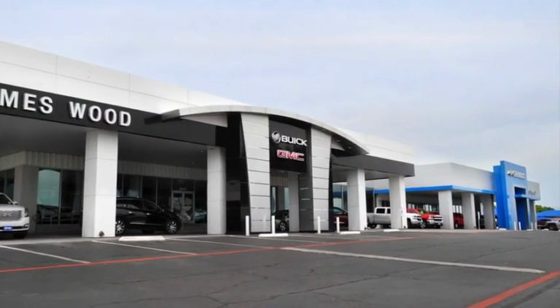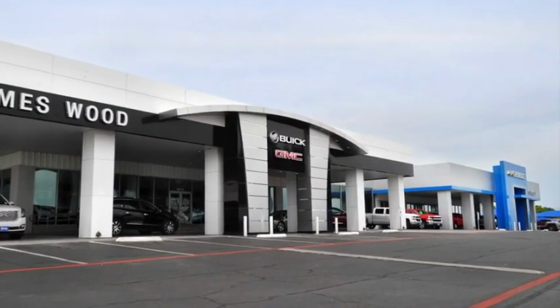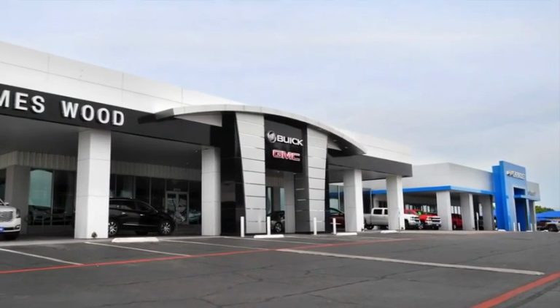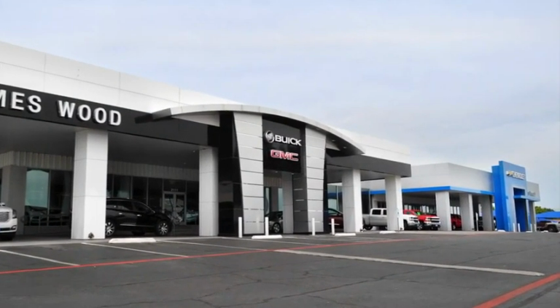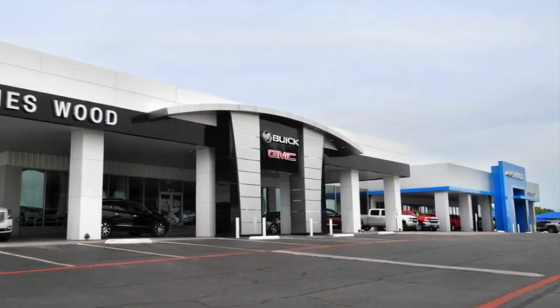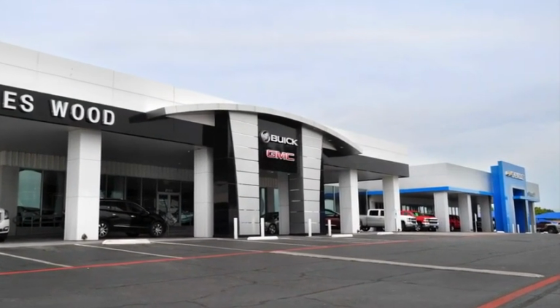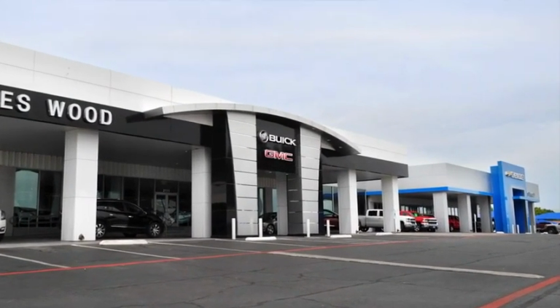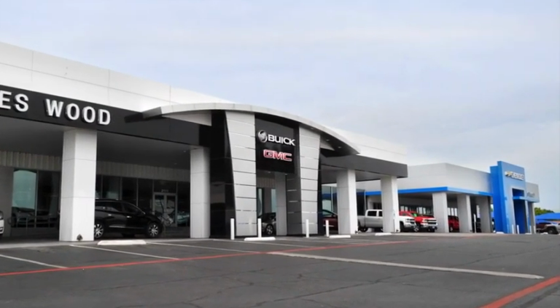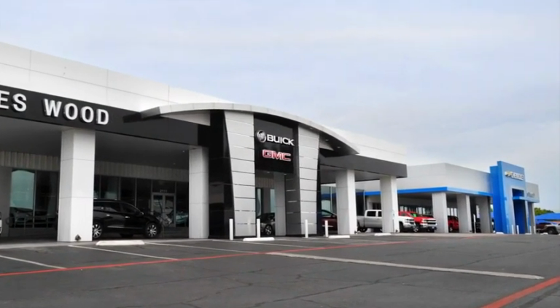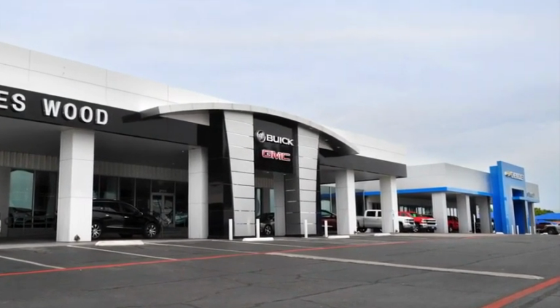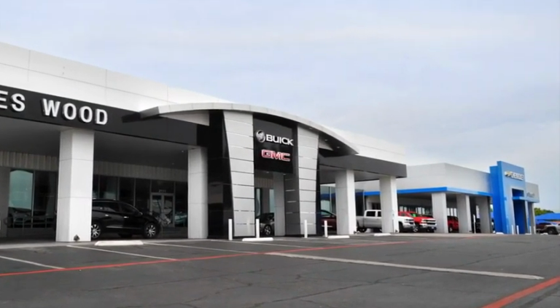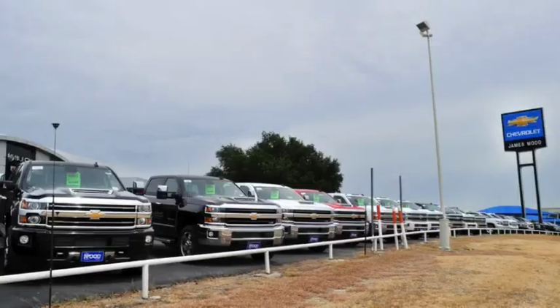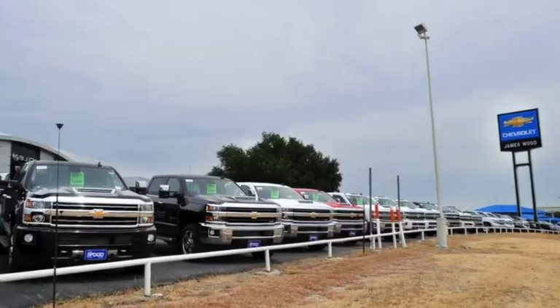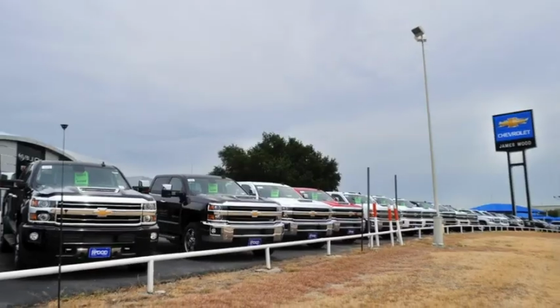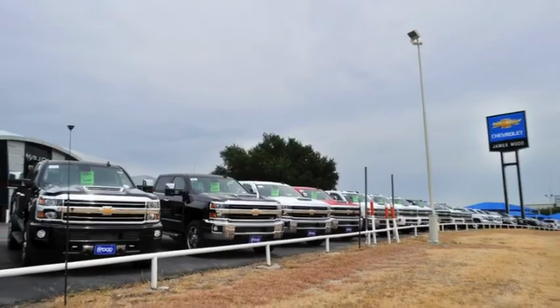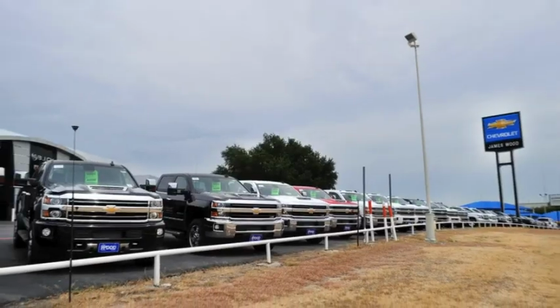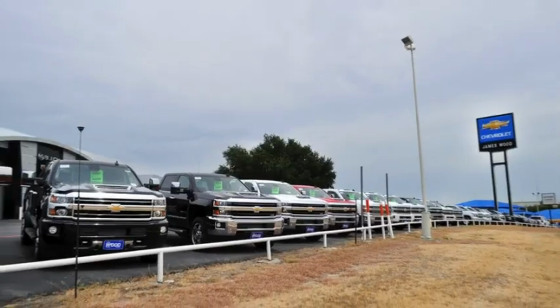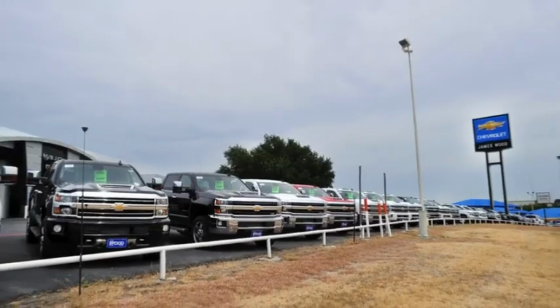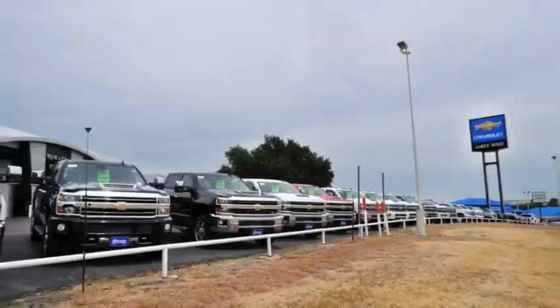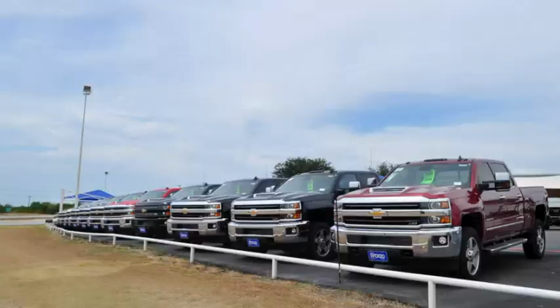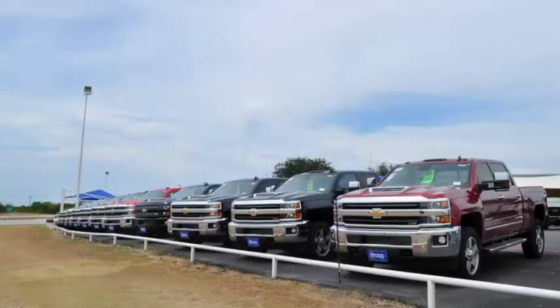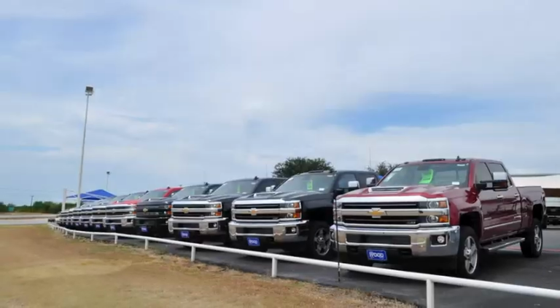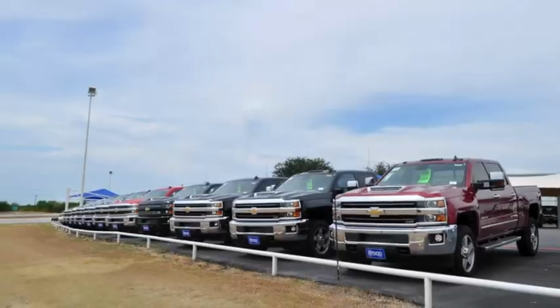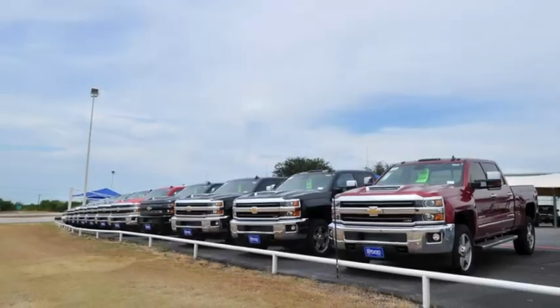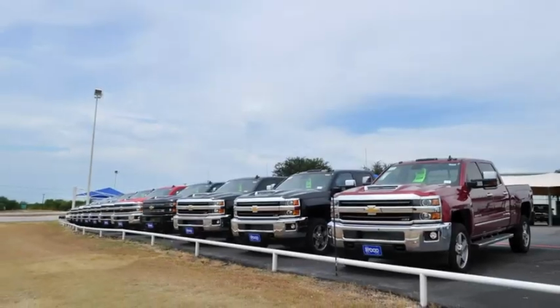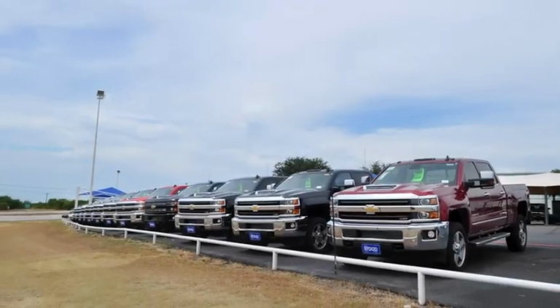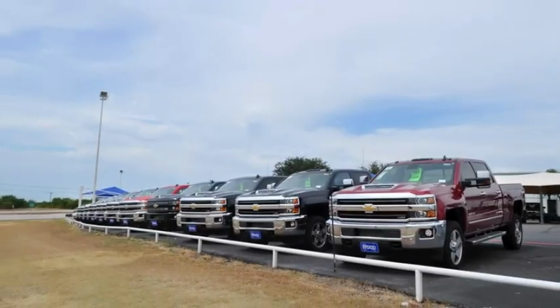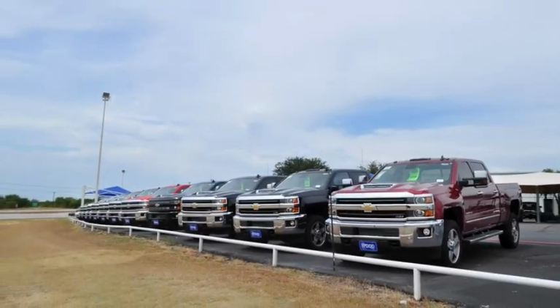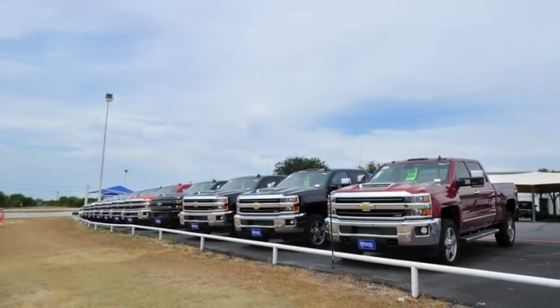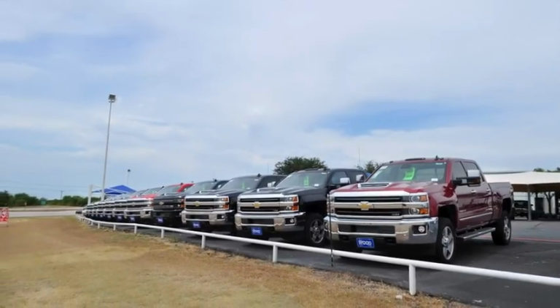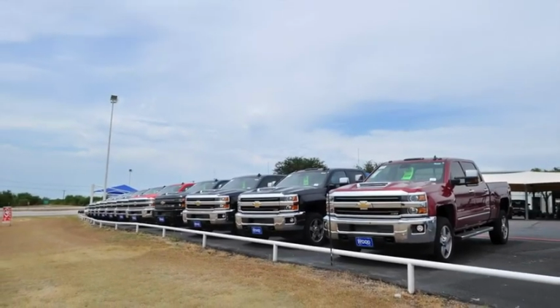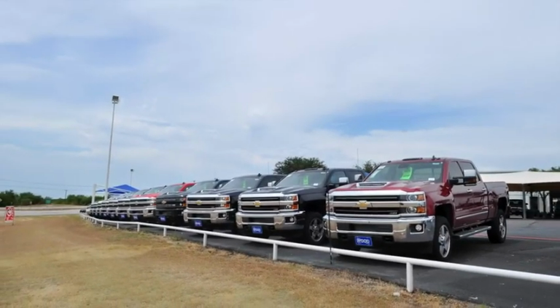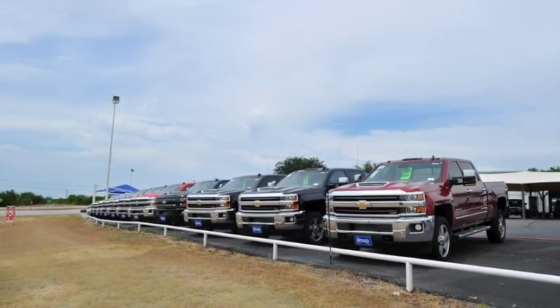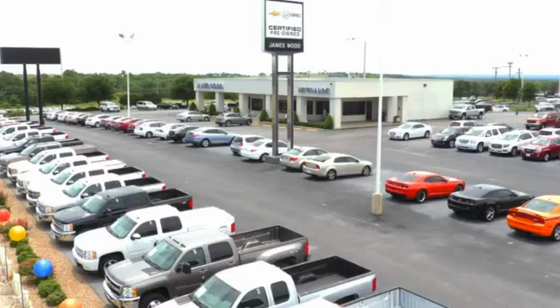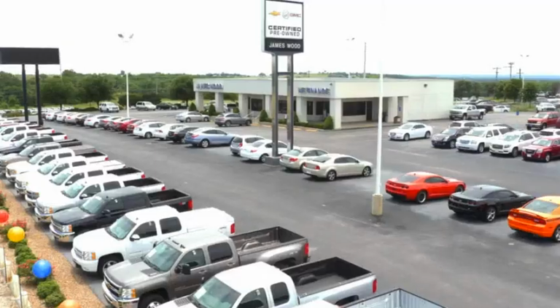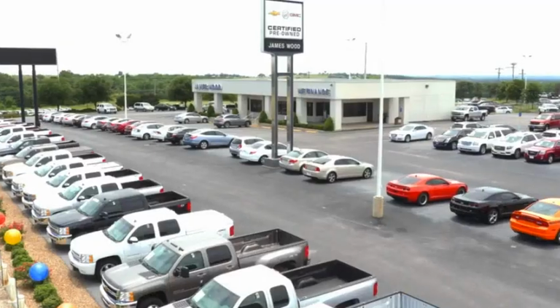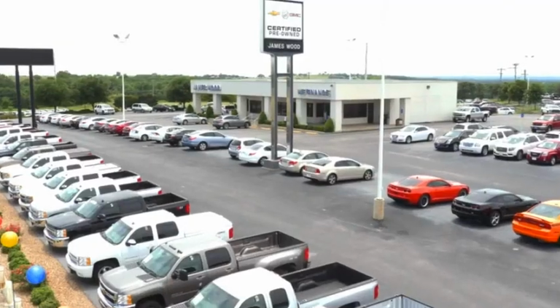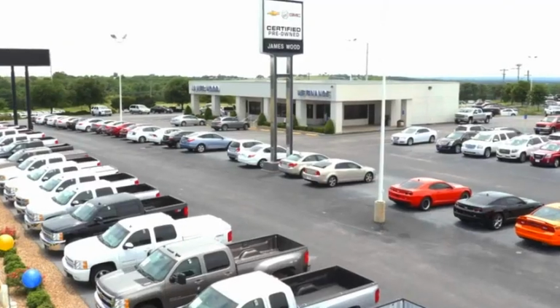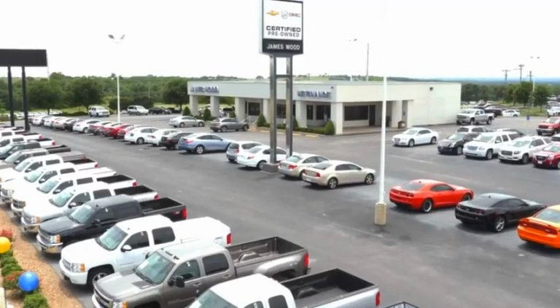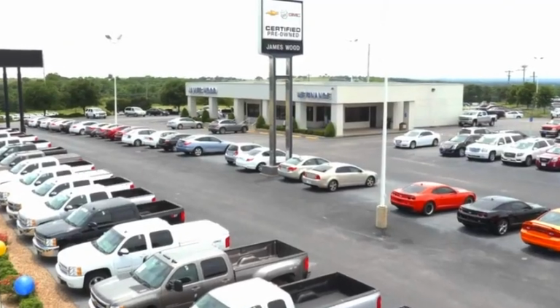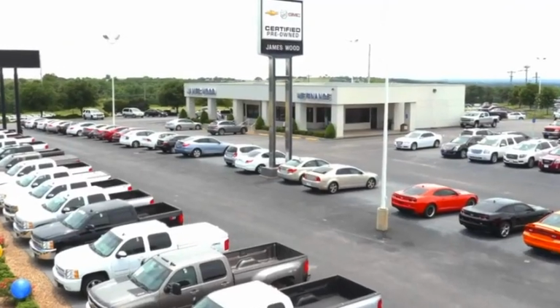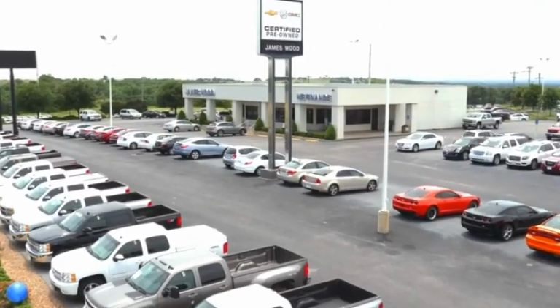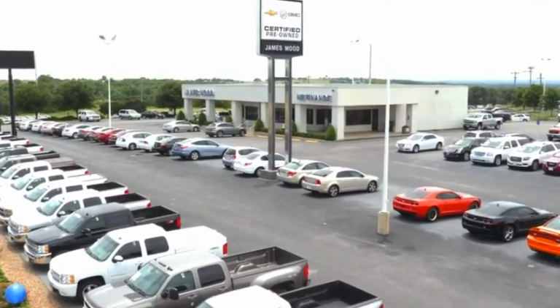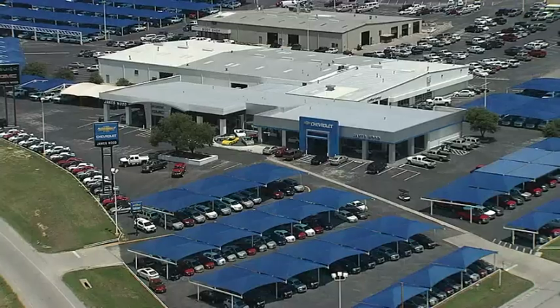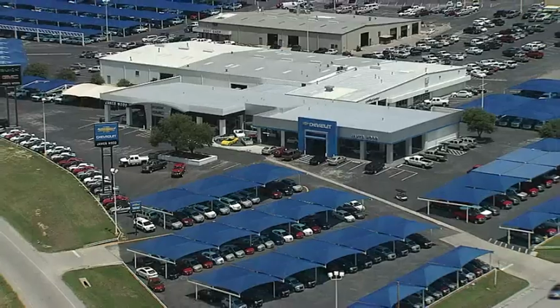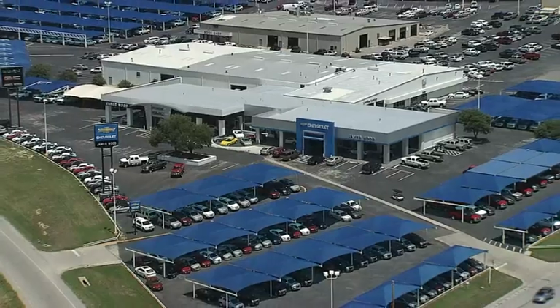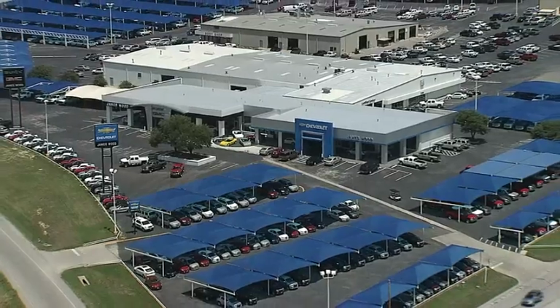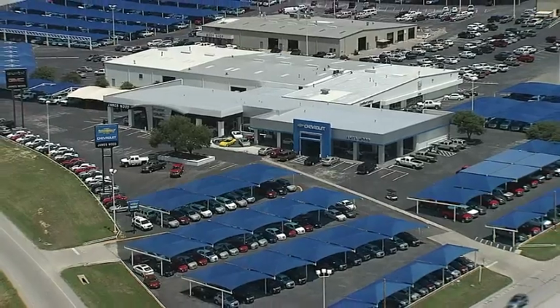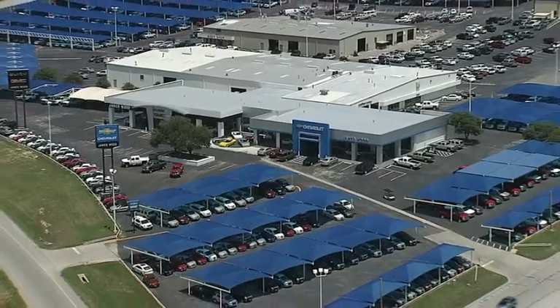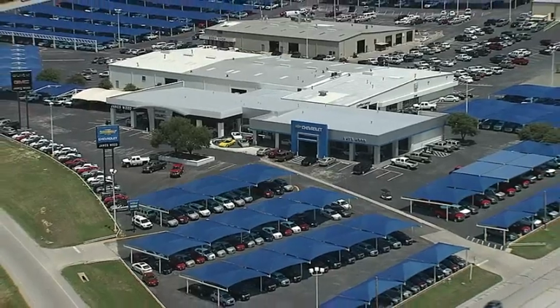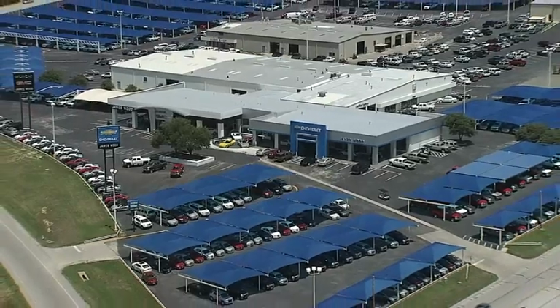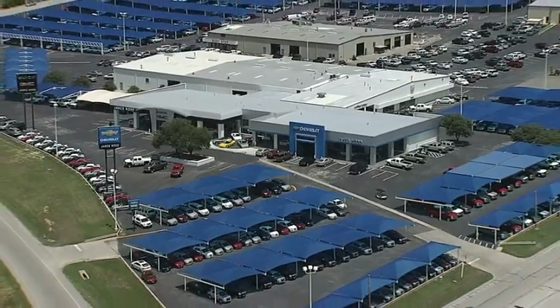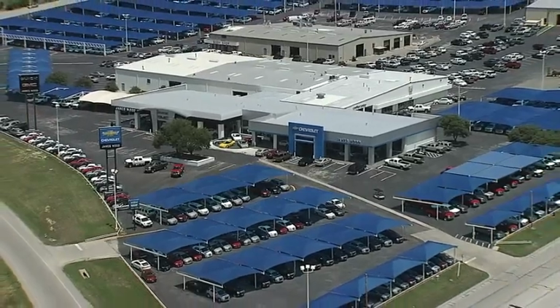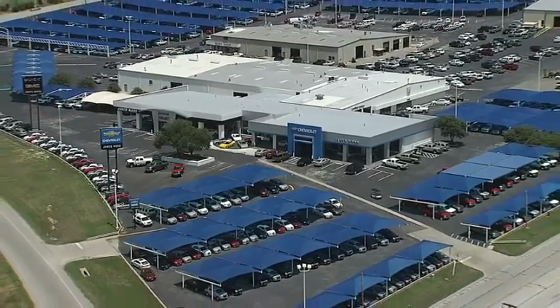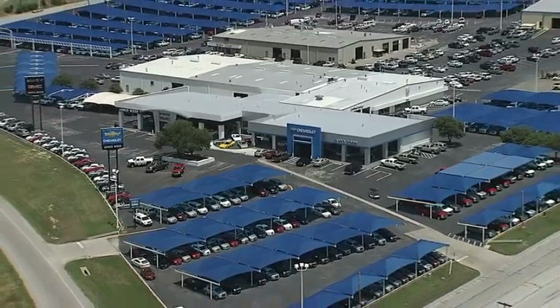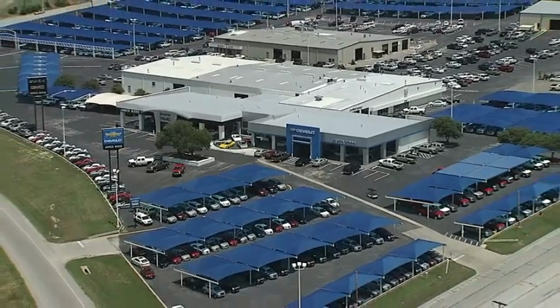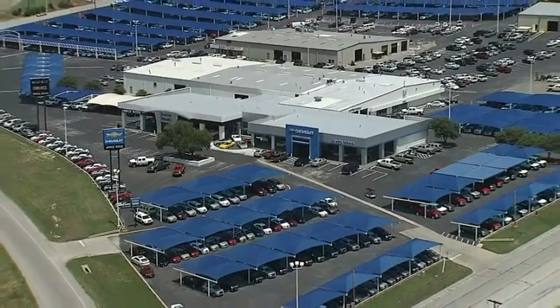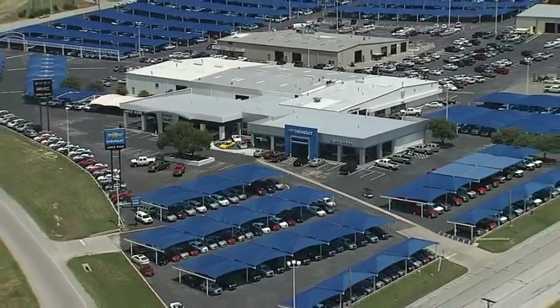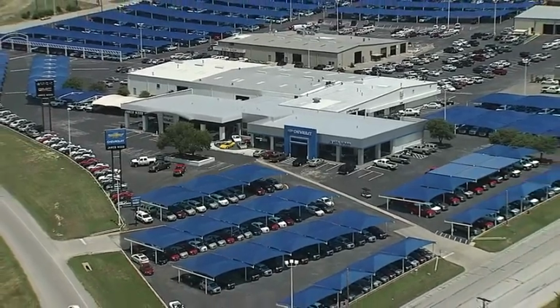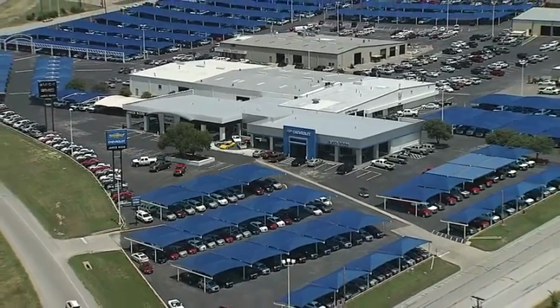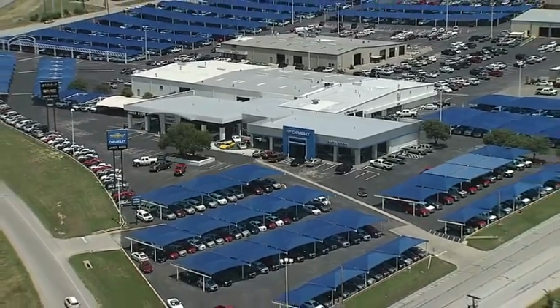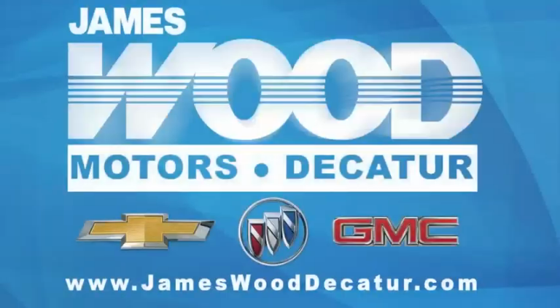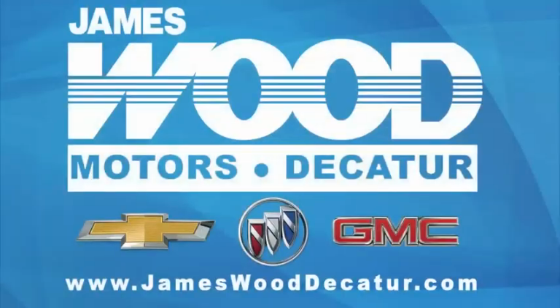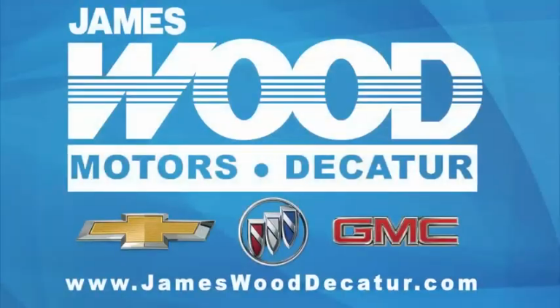We're here for you for the life of your vehicle. The next time you're looking for a new or pre-owned vehicle, come visit our family at James Wood Decatur.